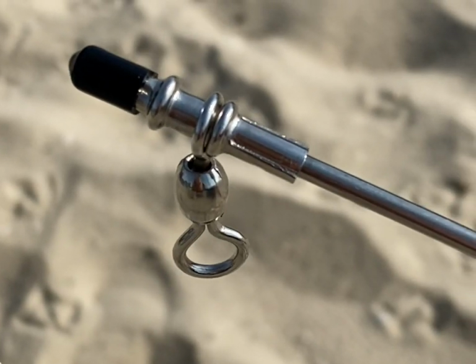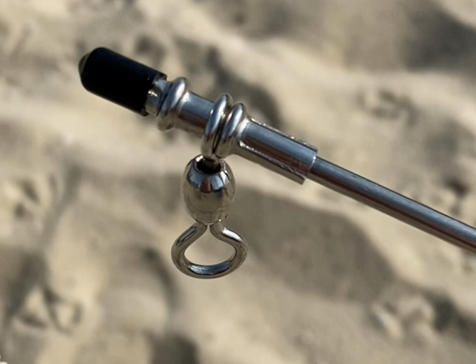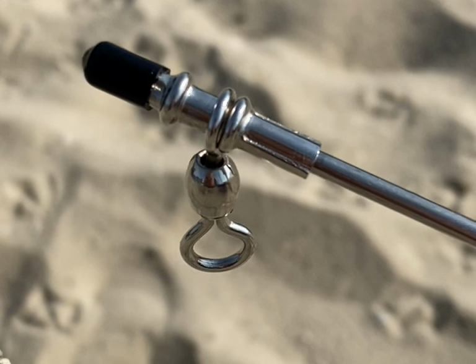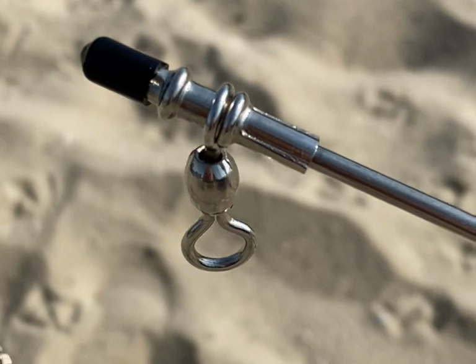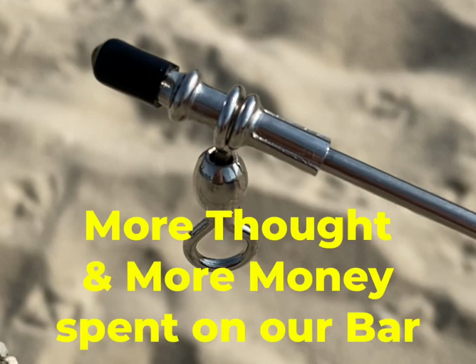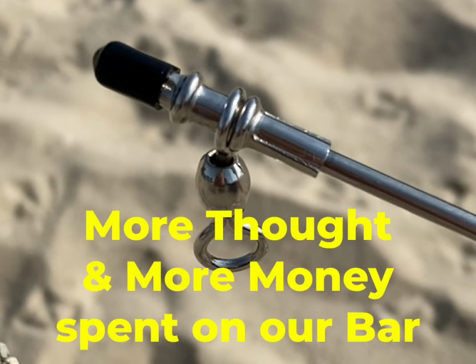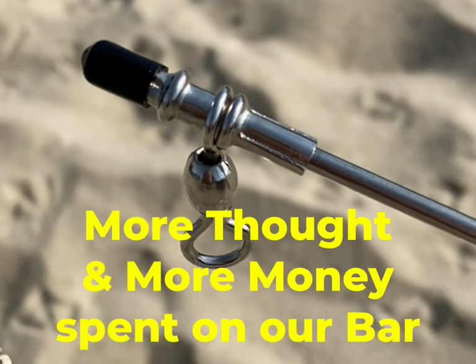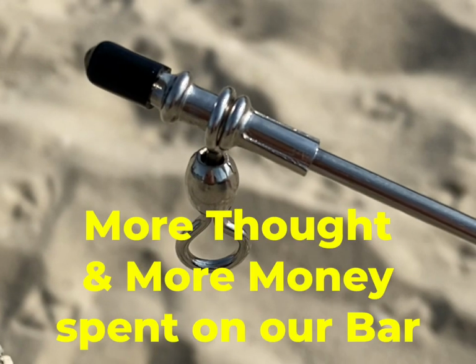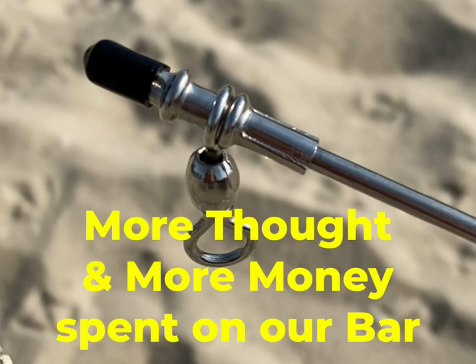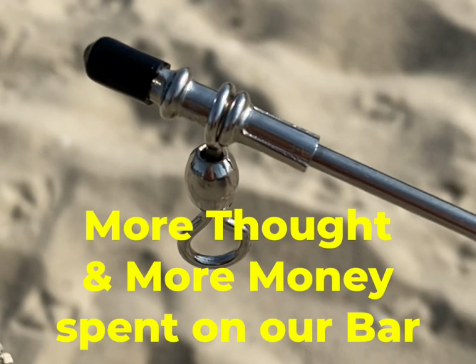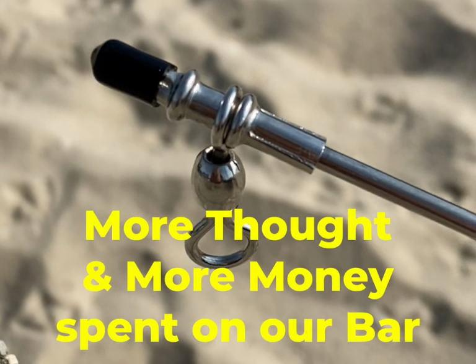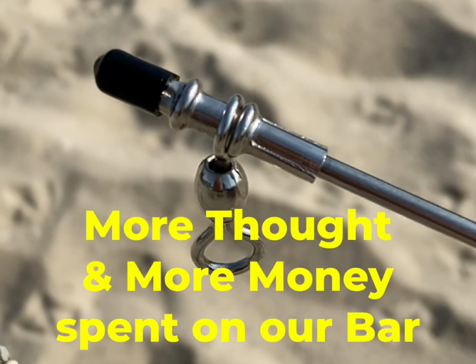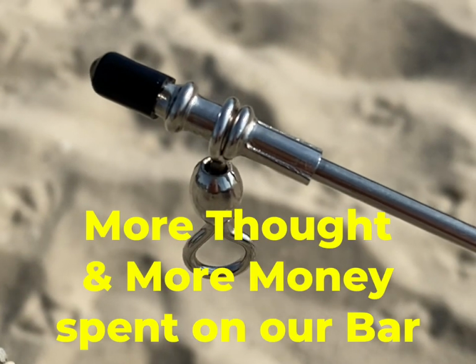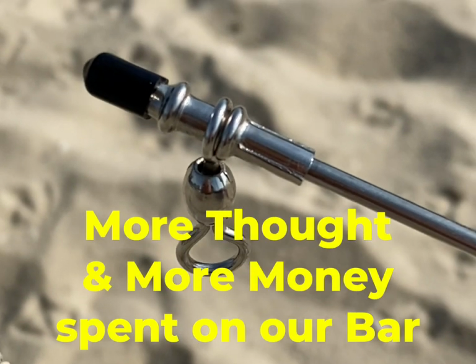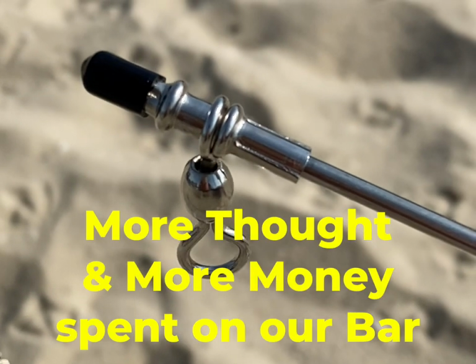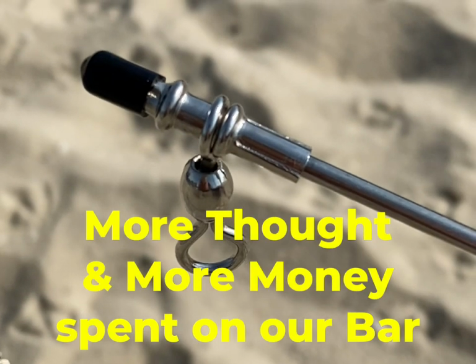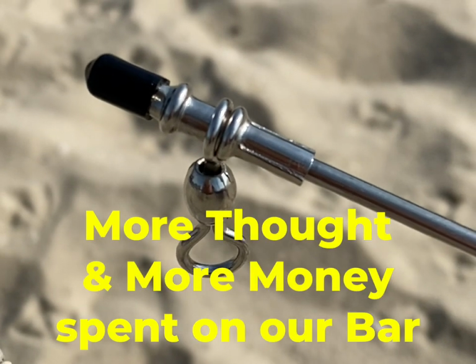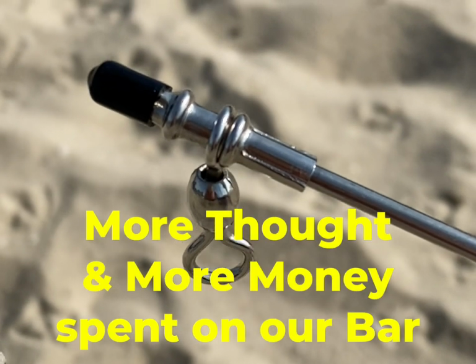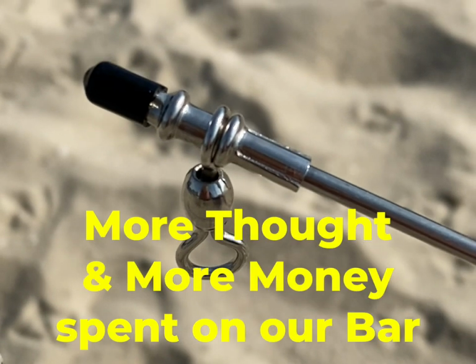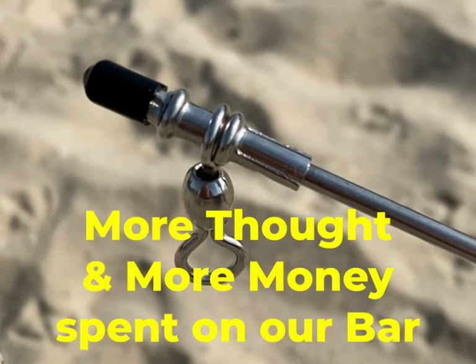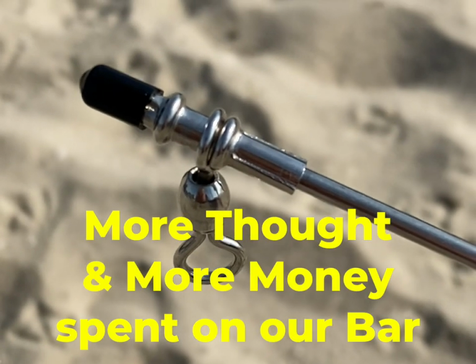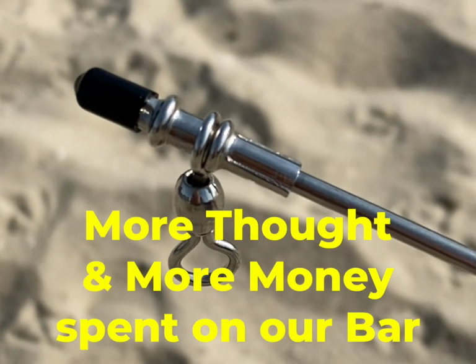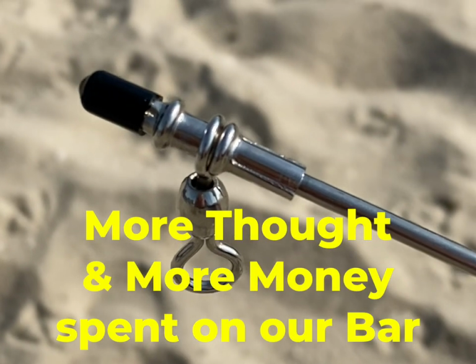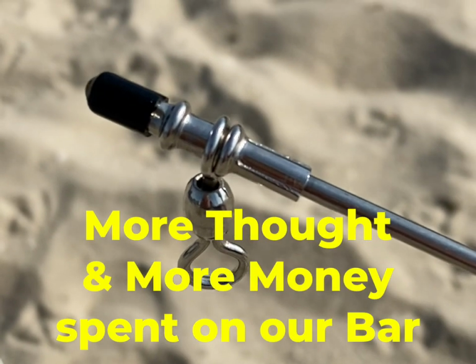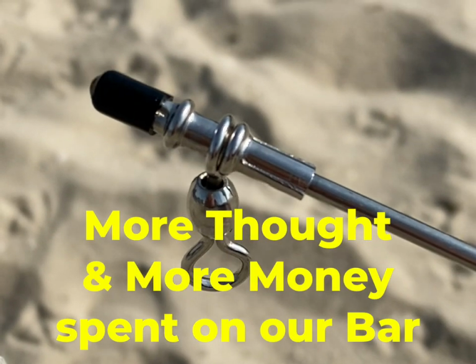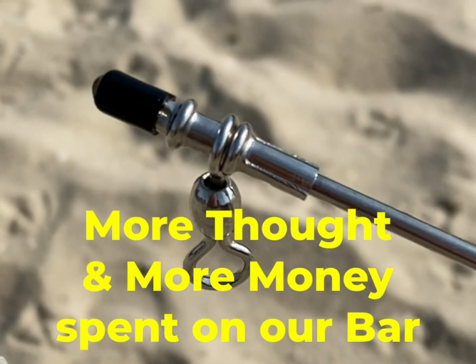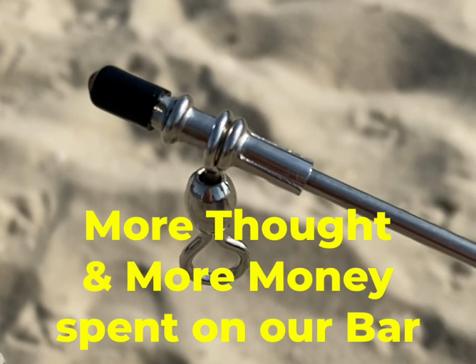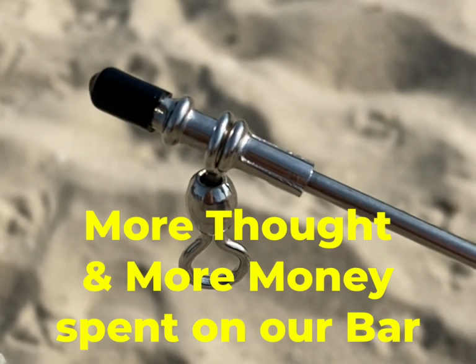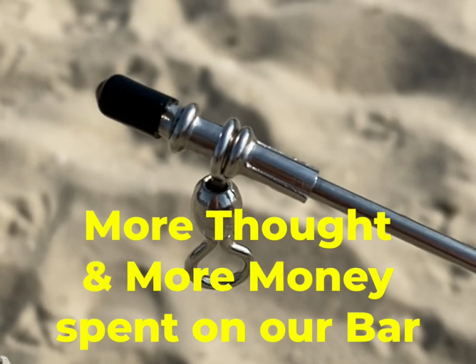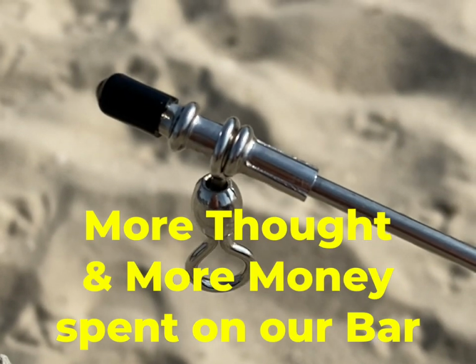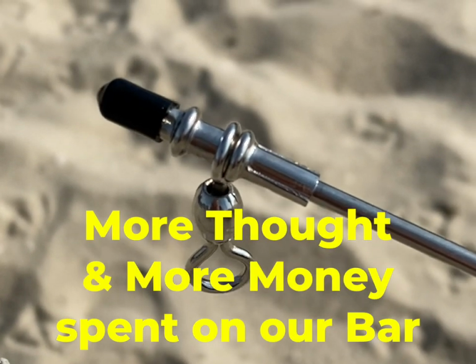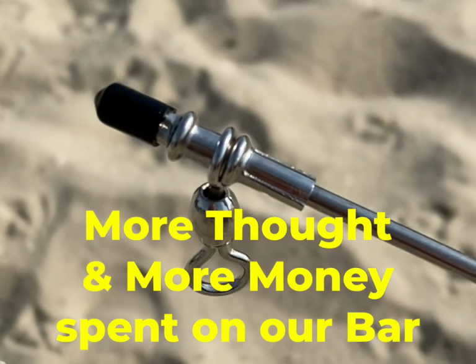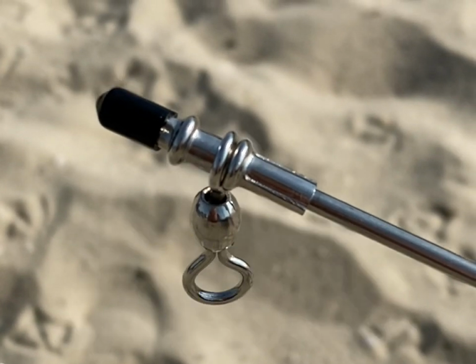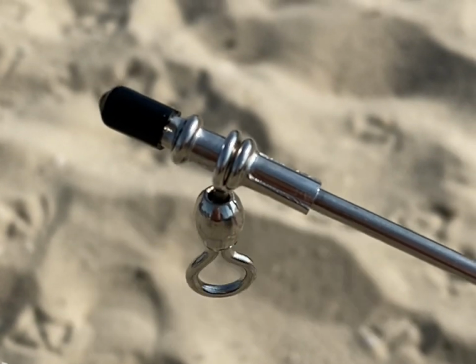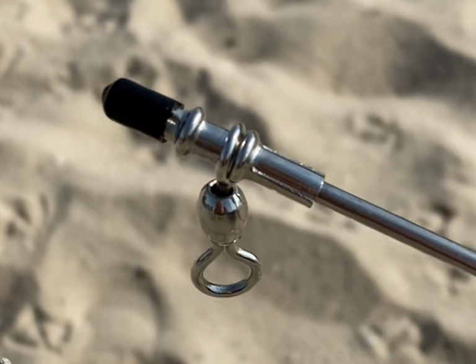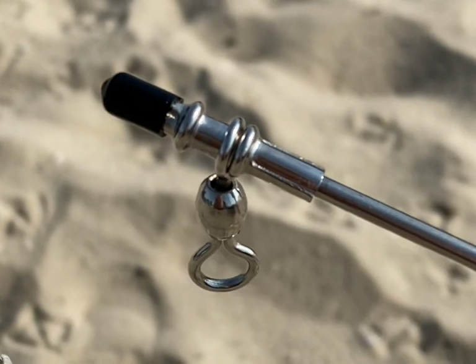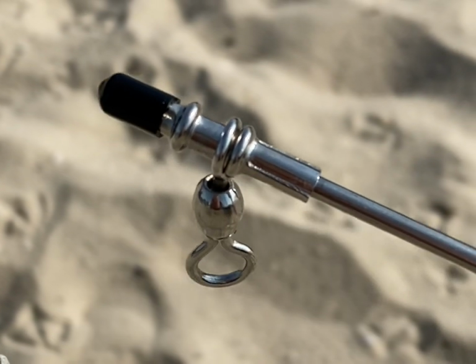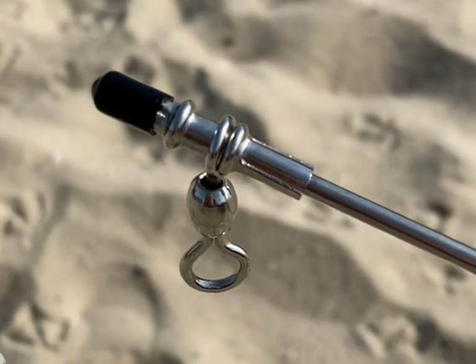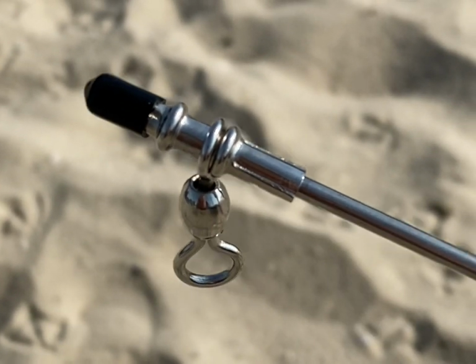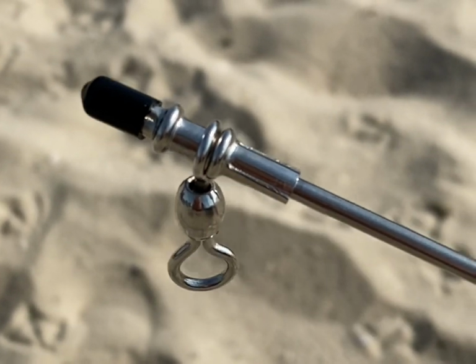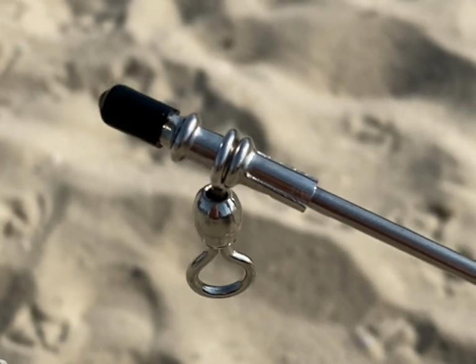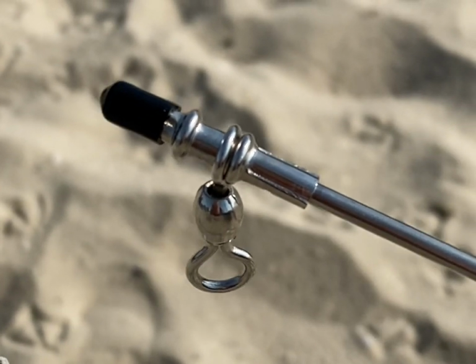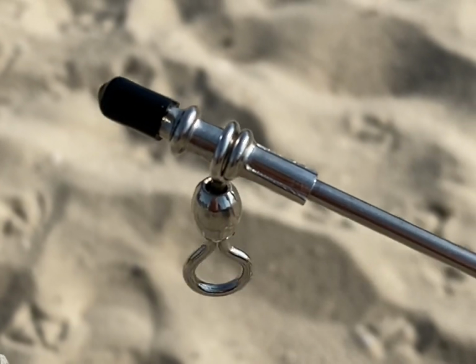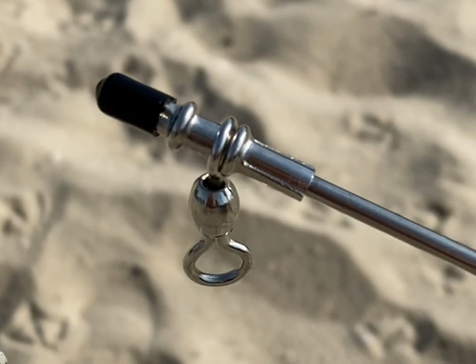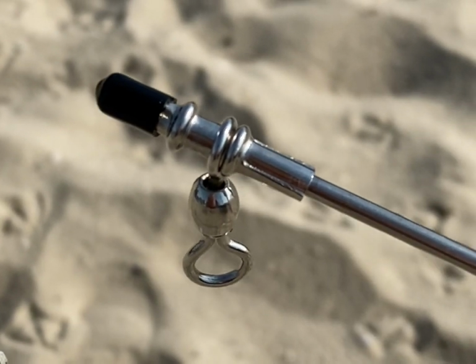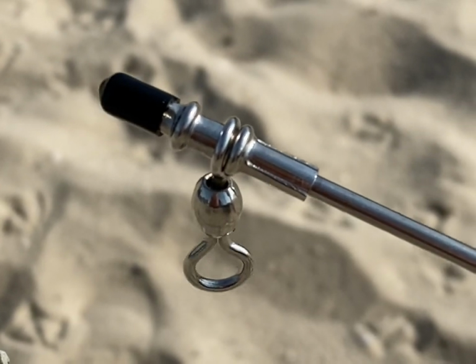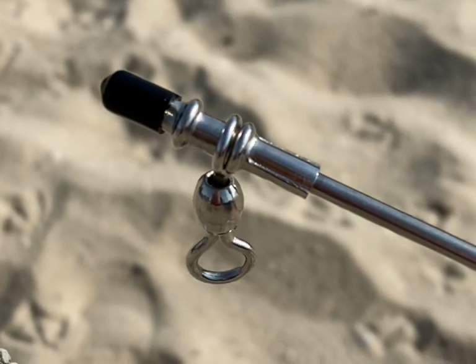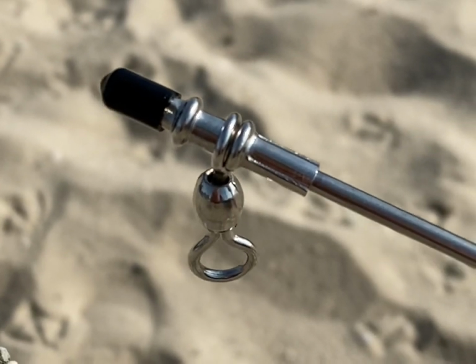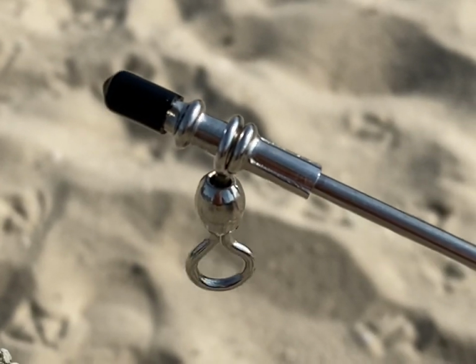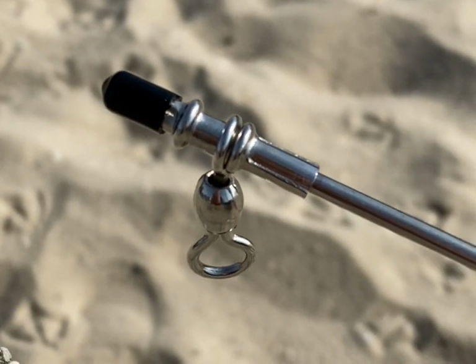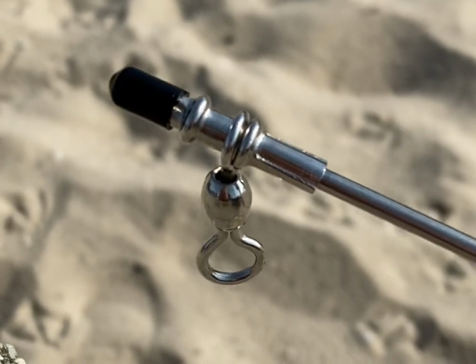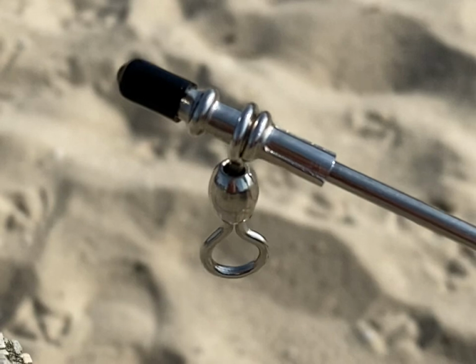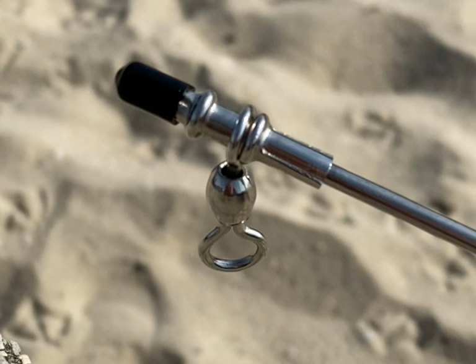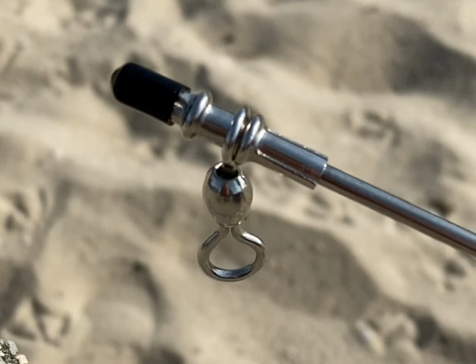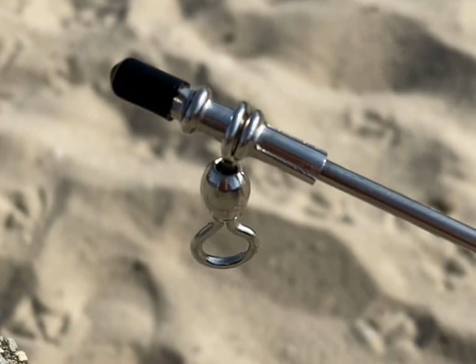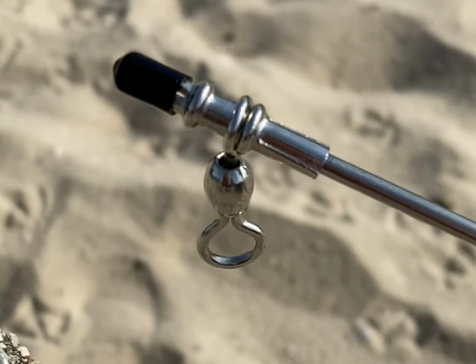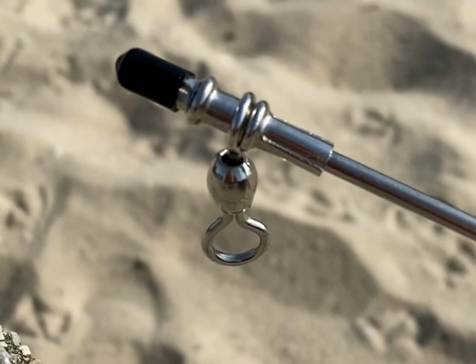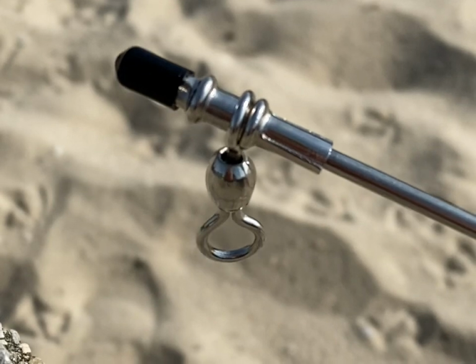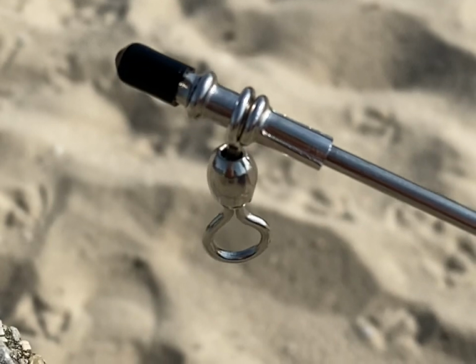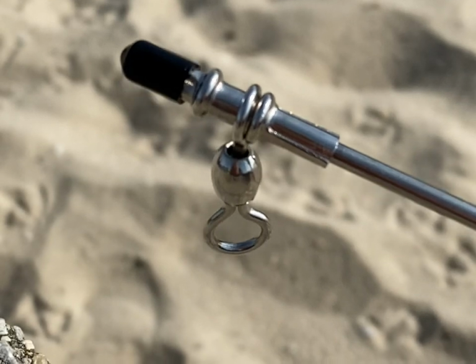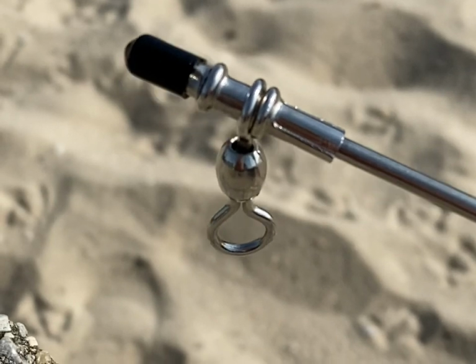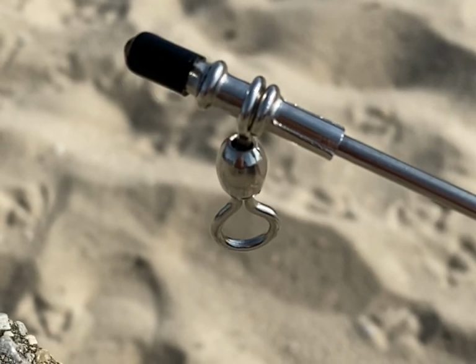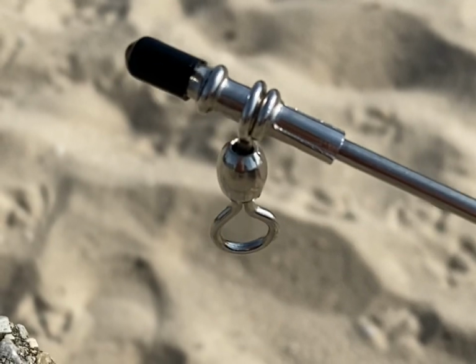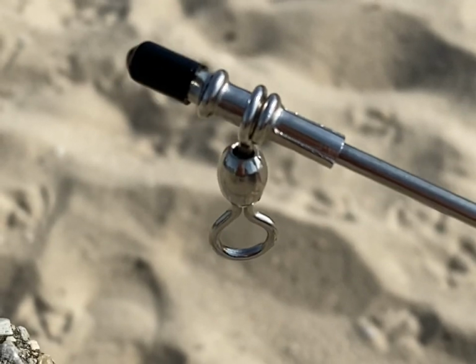As far as I know, we are still the only manufacturer that is dipping our bars with rubber so that it doesn't scratch up your boat or your legs.